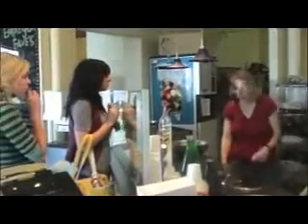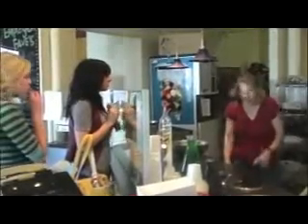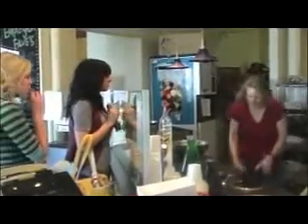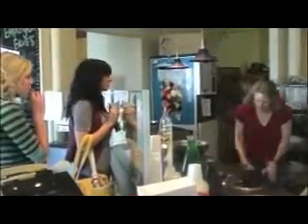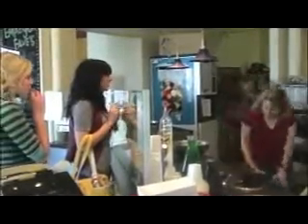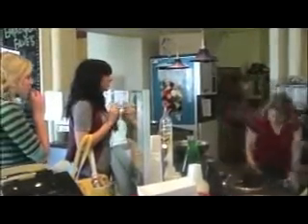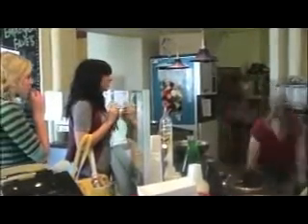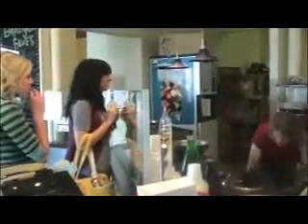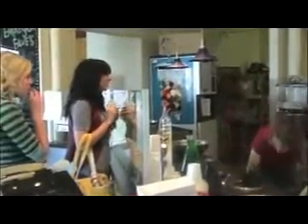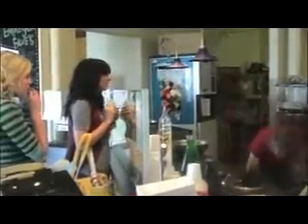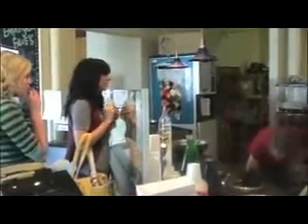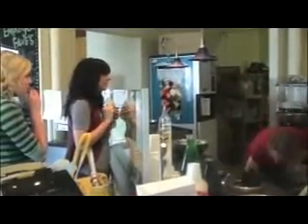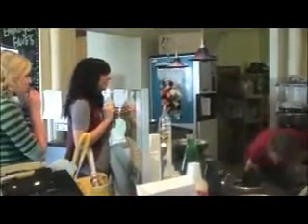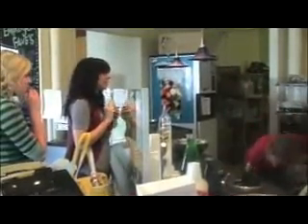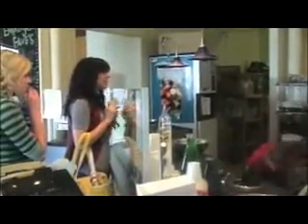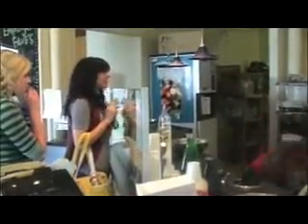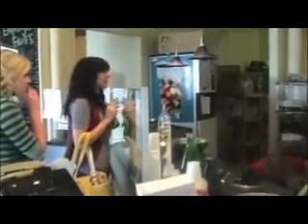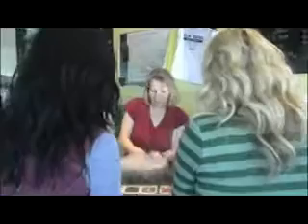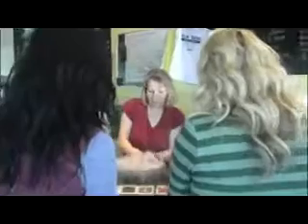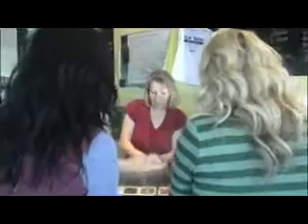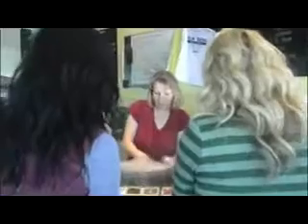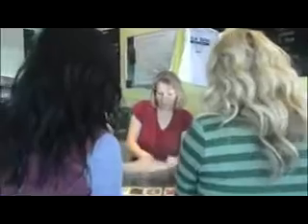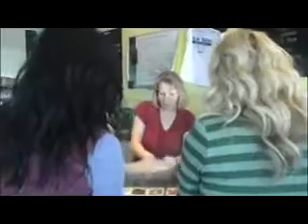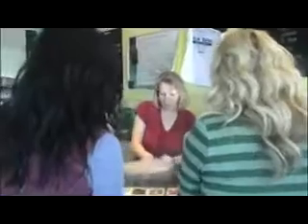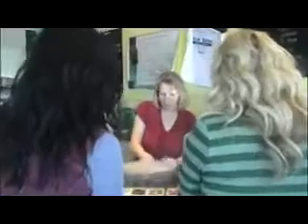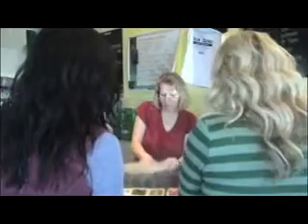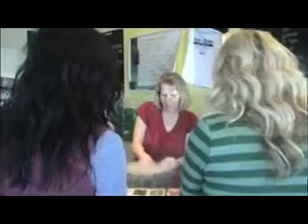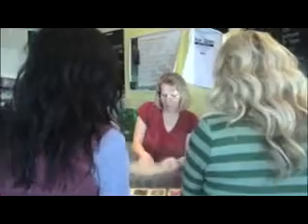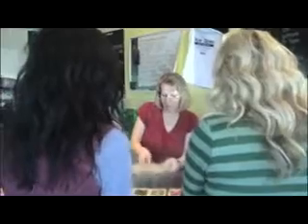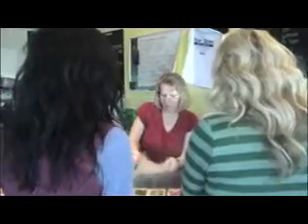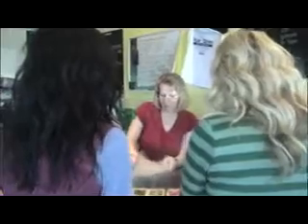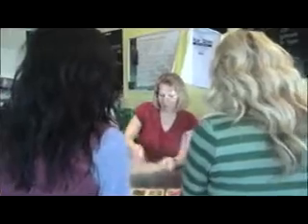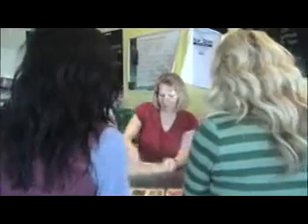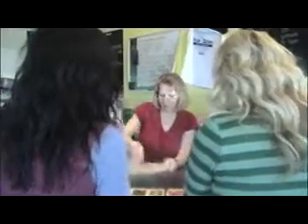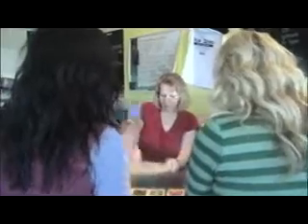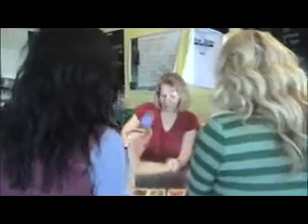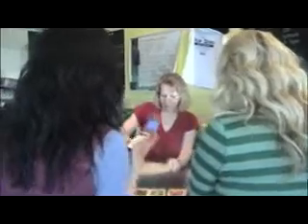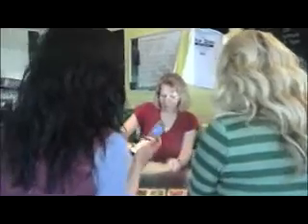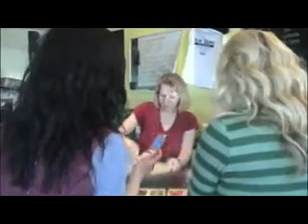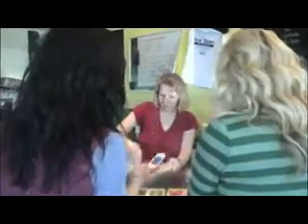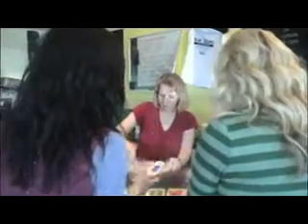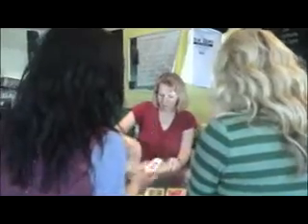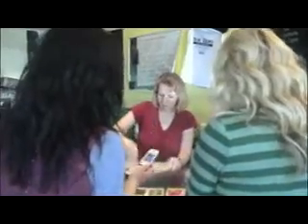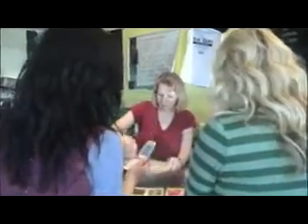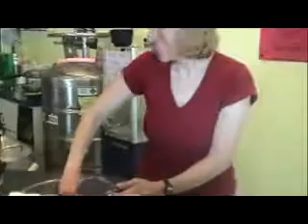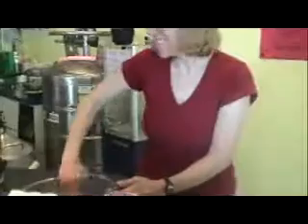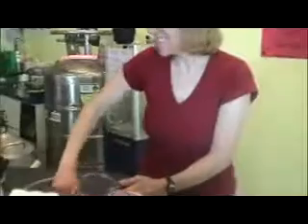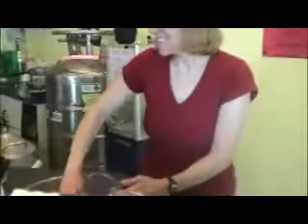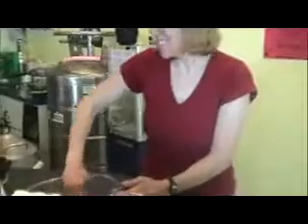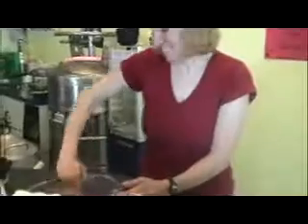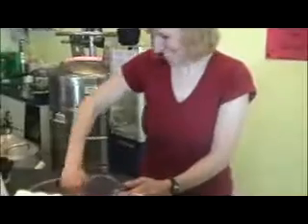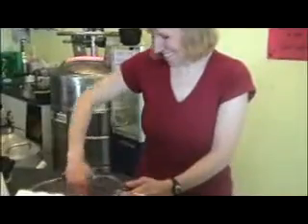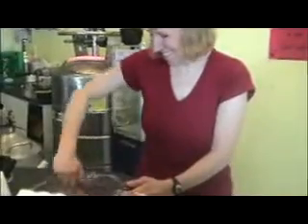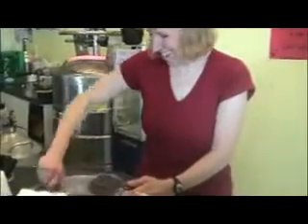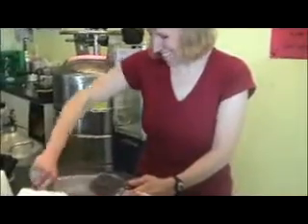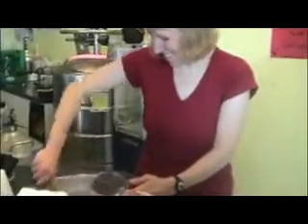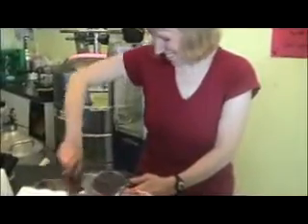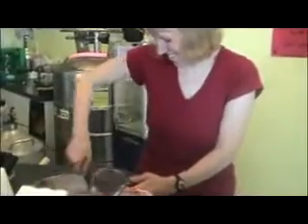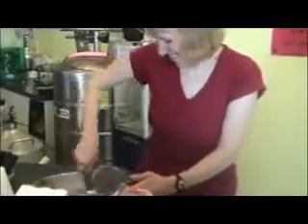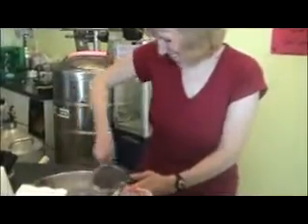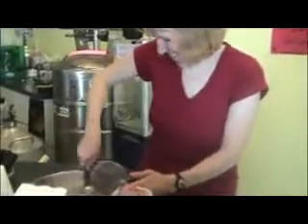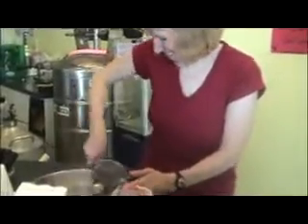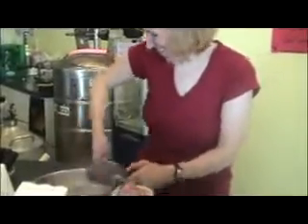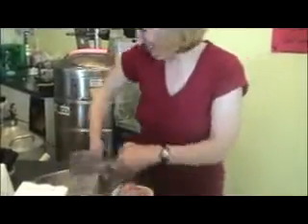Curious and eager customers watch from behind the glass at the science-themed shop, which was started by Jerry and Naomi Hancock.